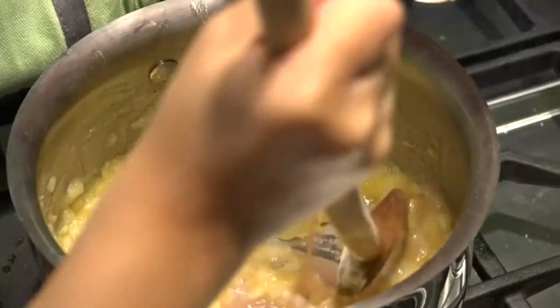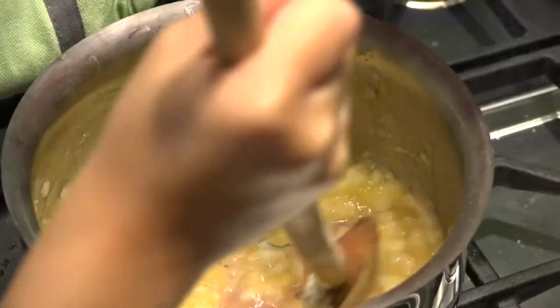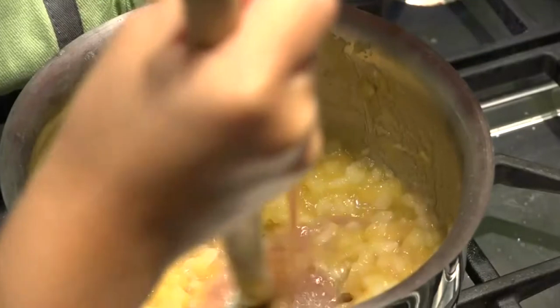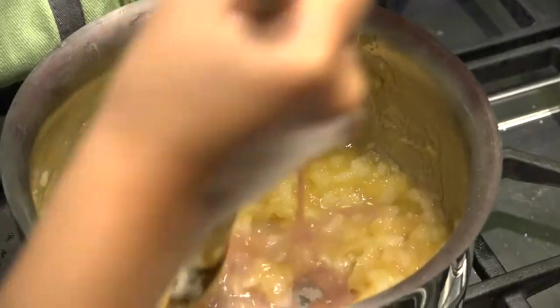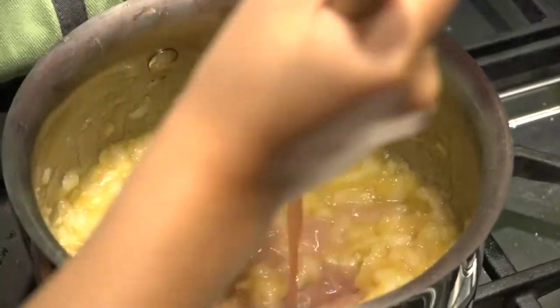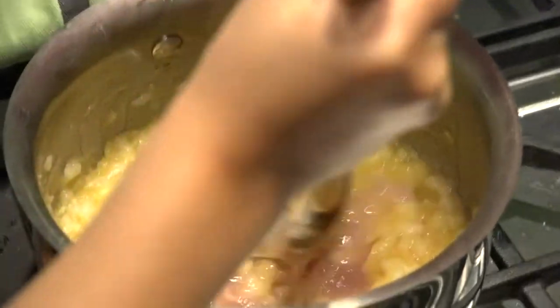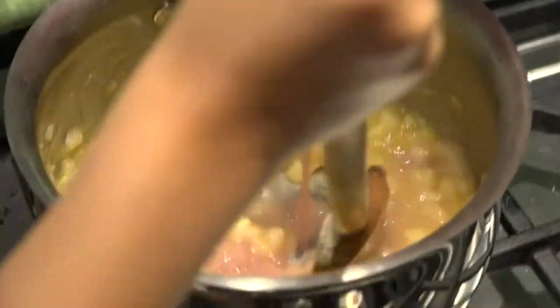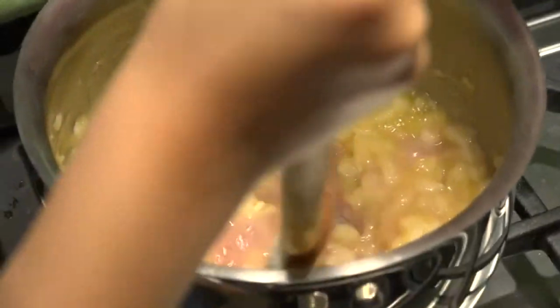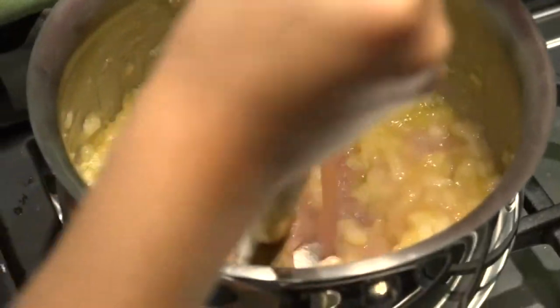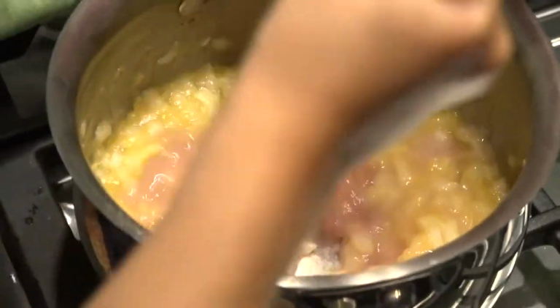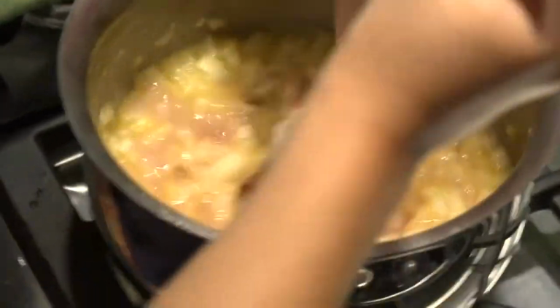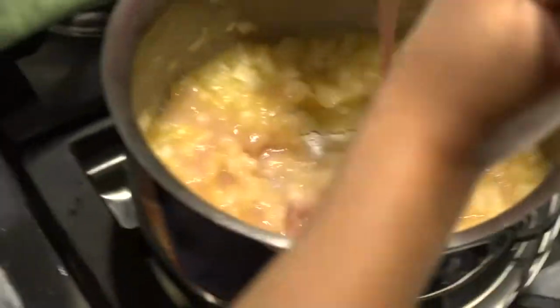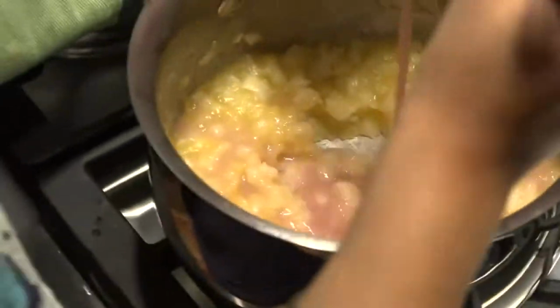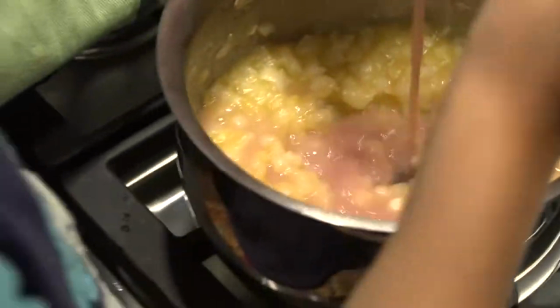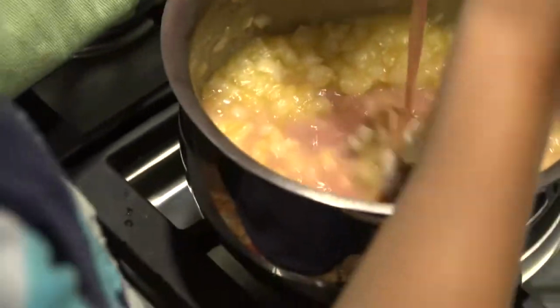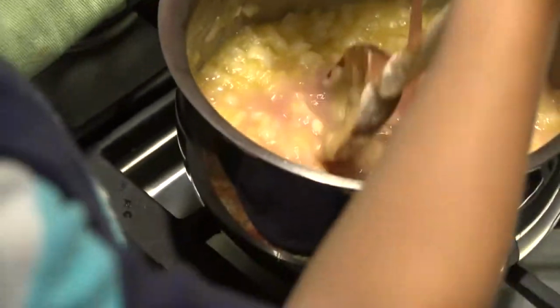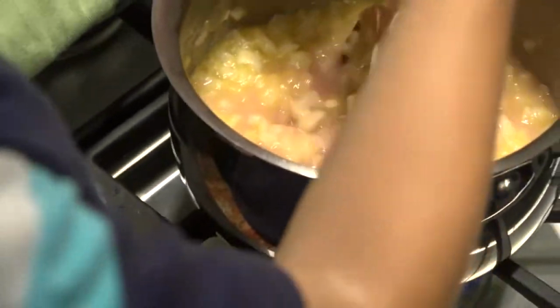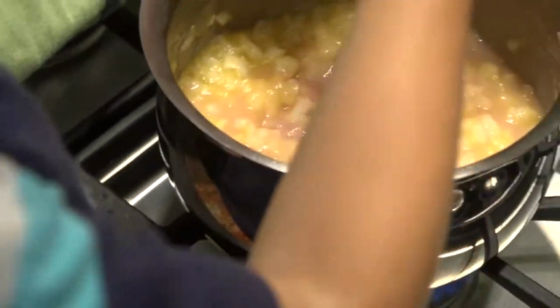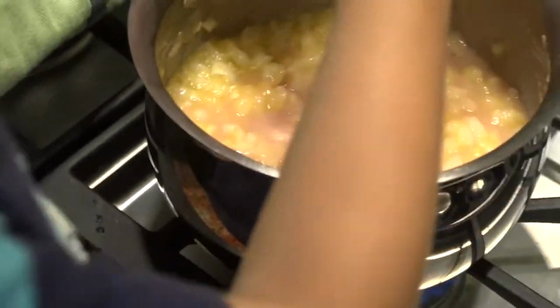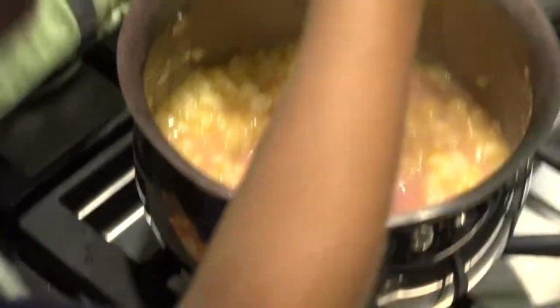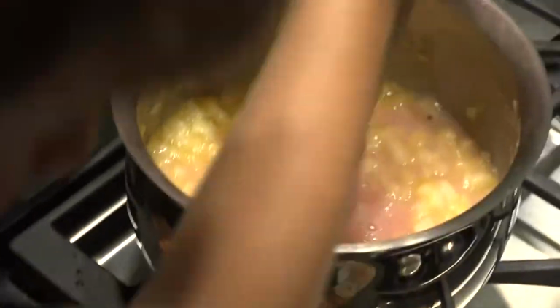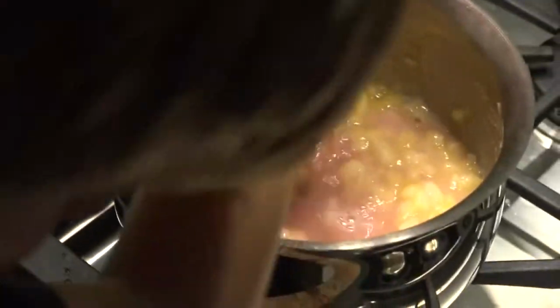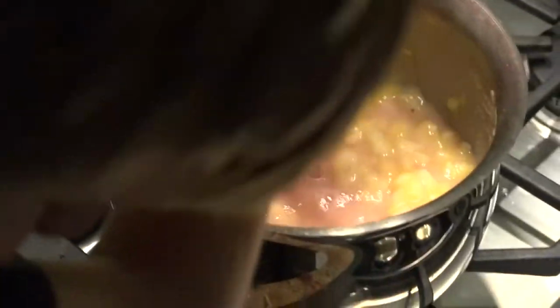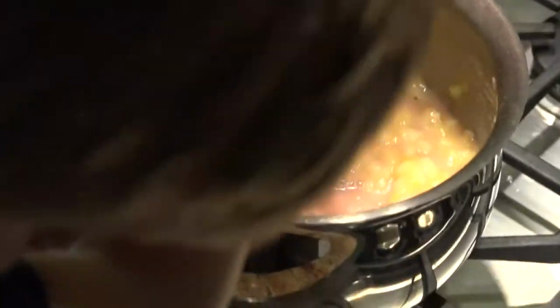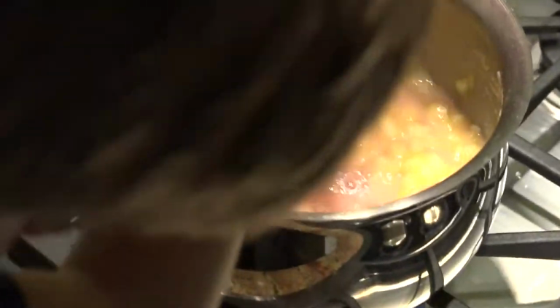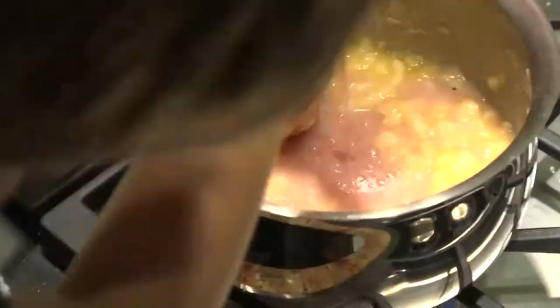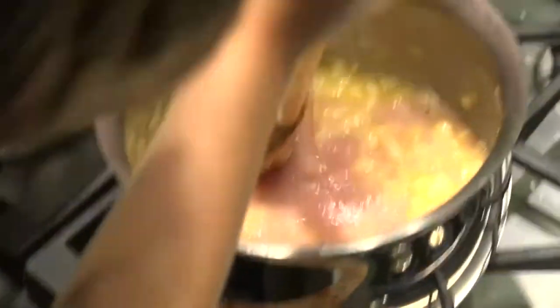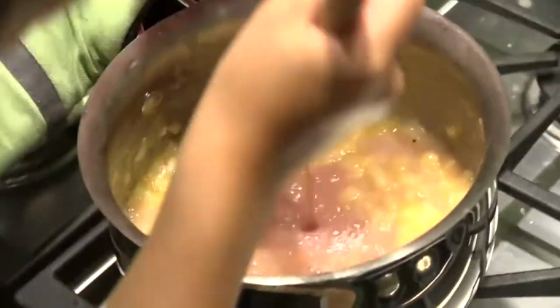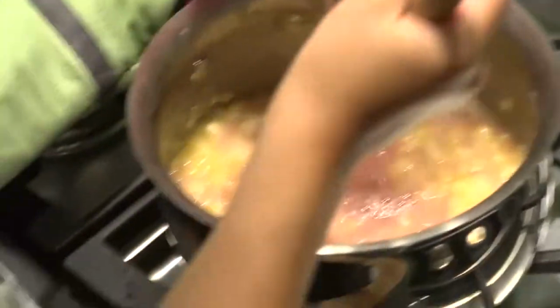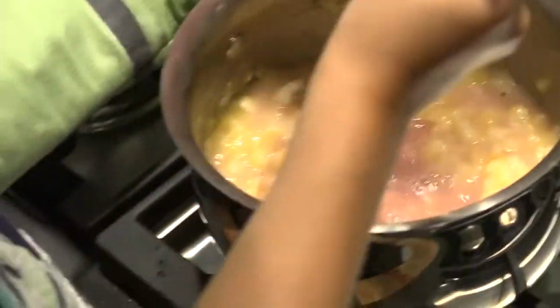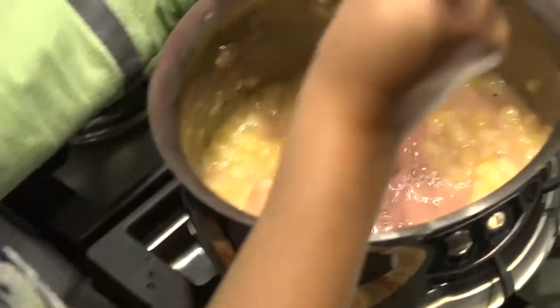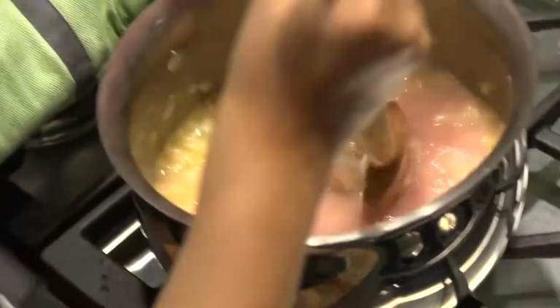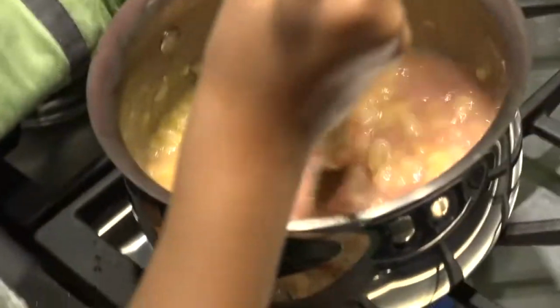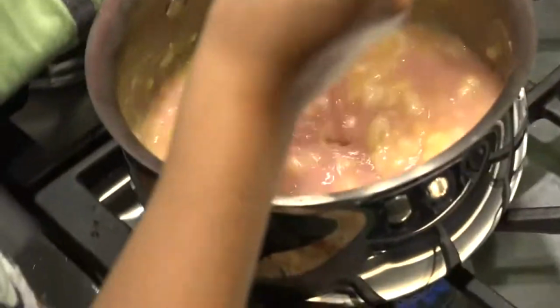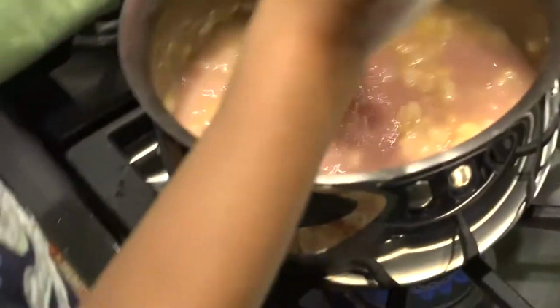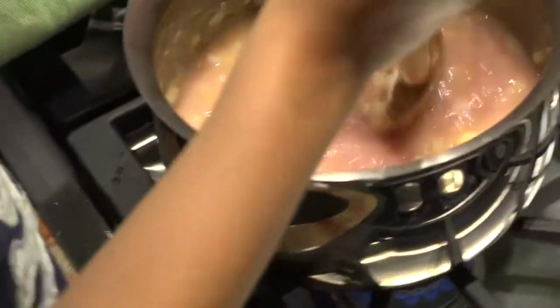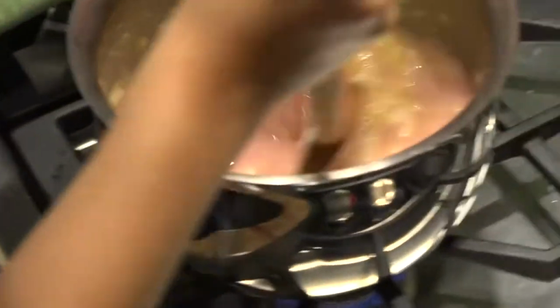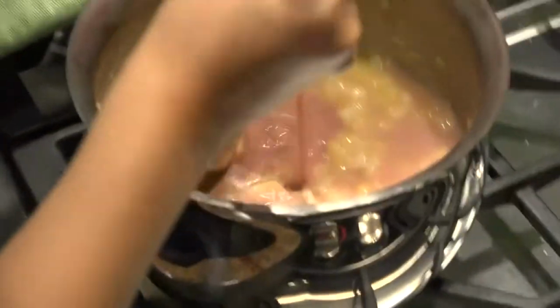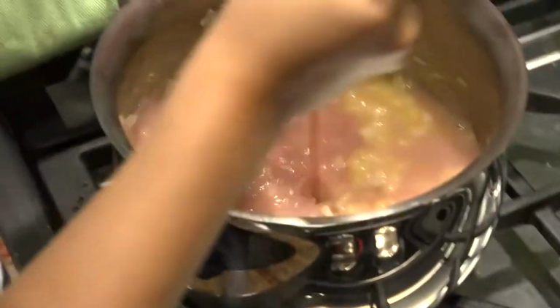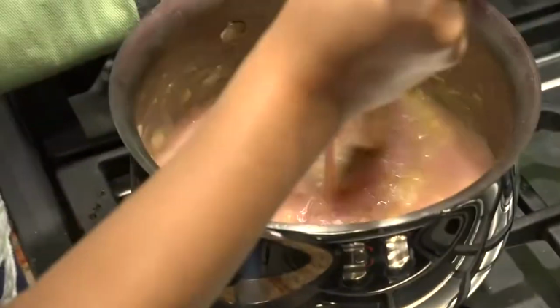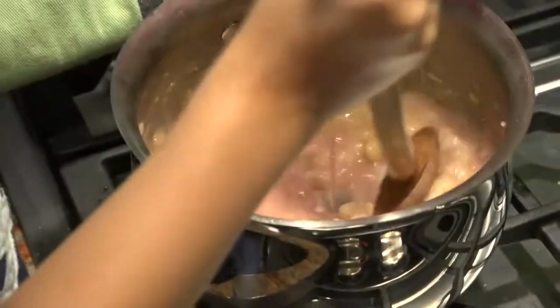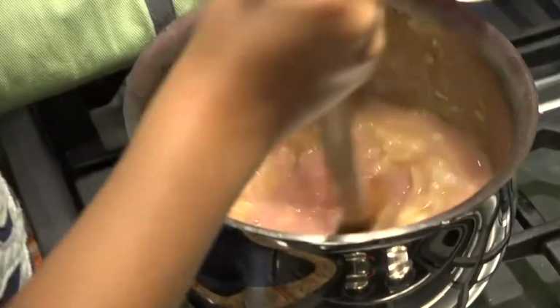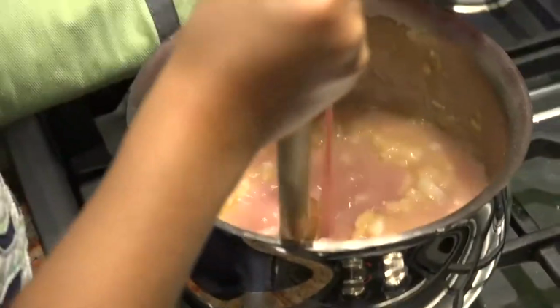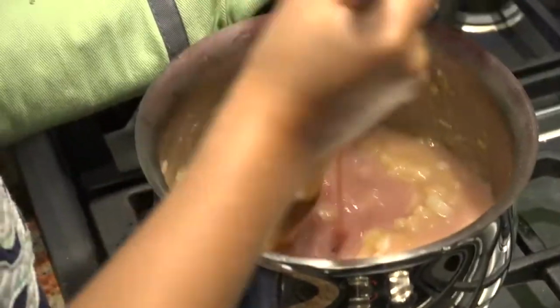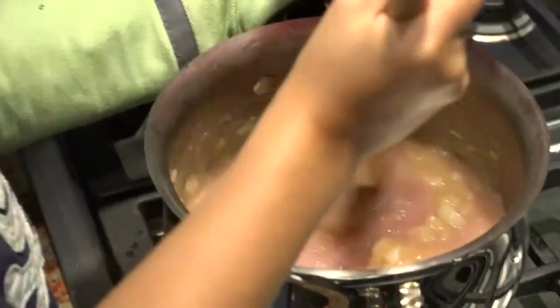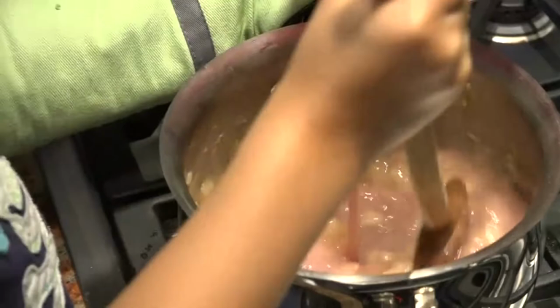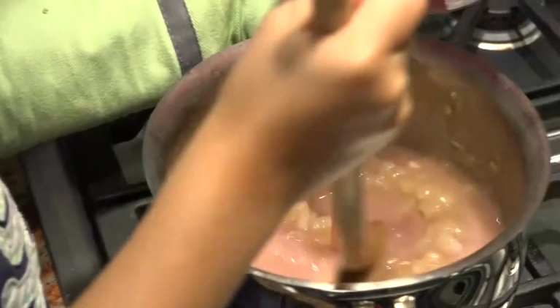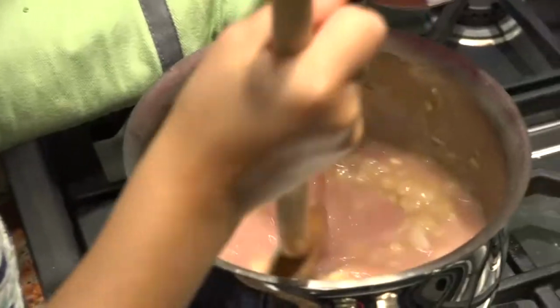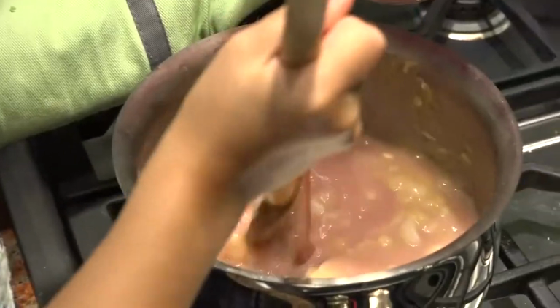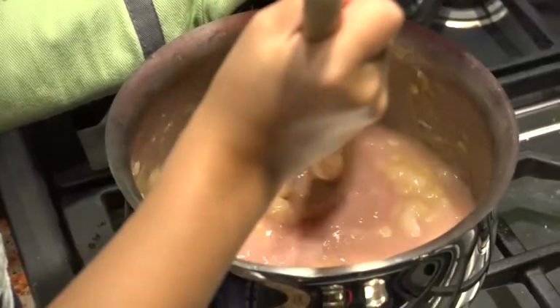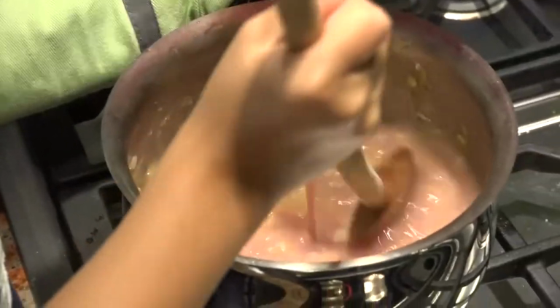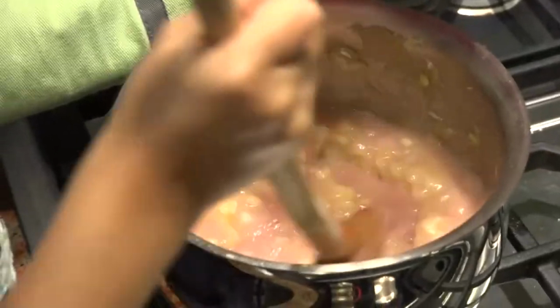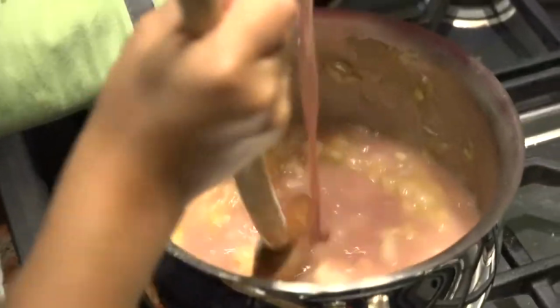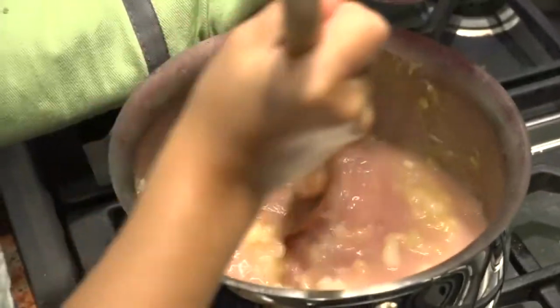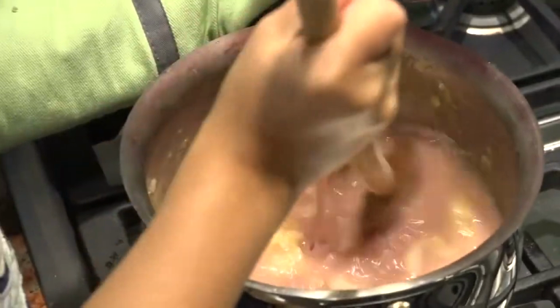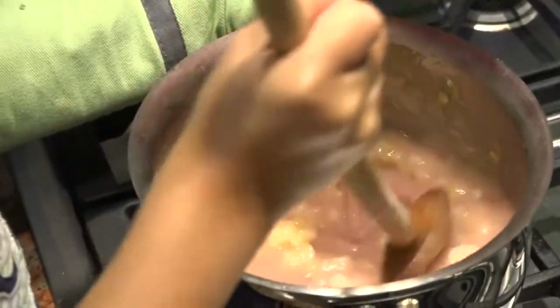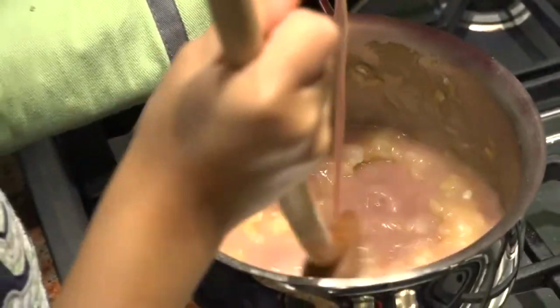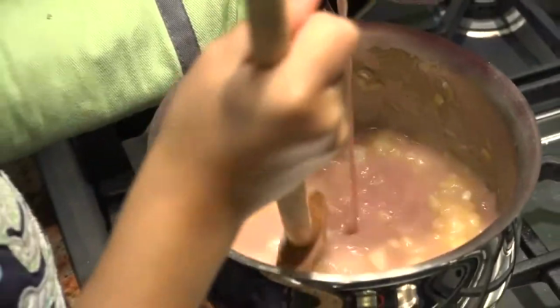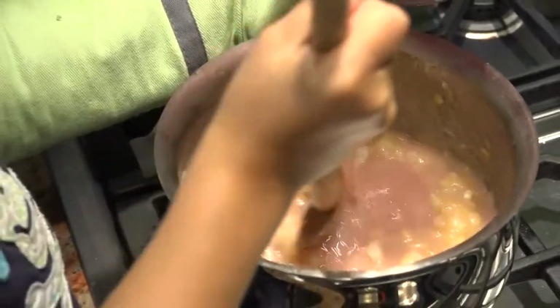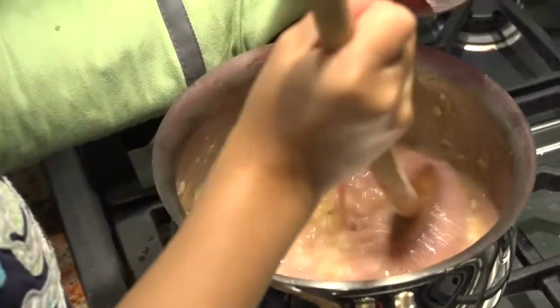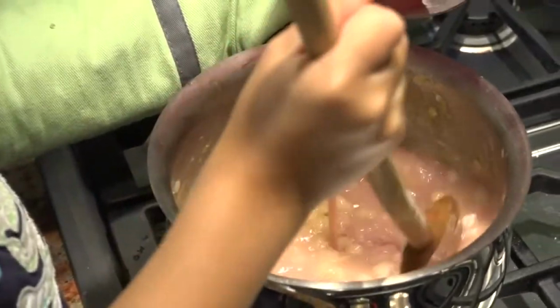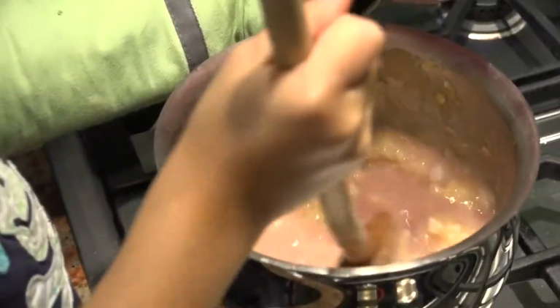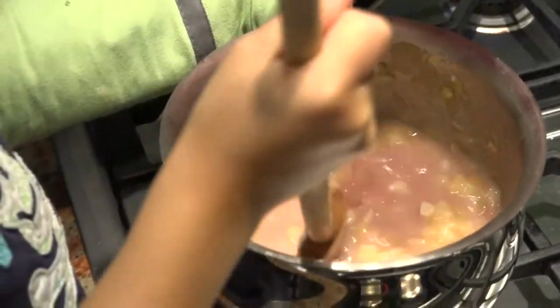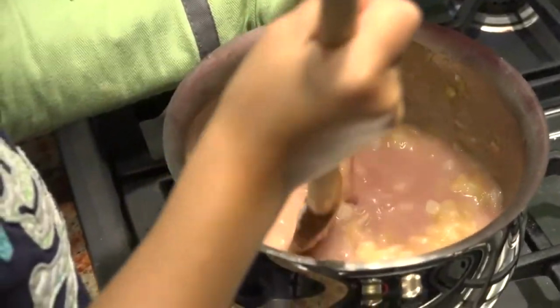Now we're going to add our stock. A little extra flavor to the recipe — I call this Corona Surprise.